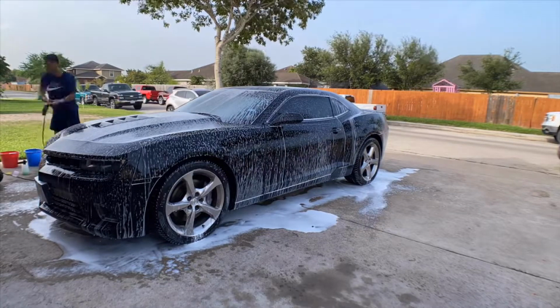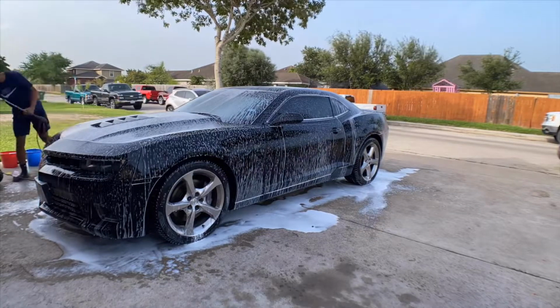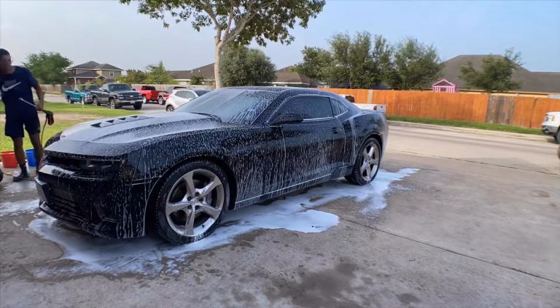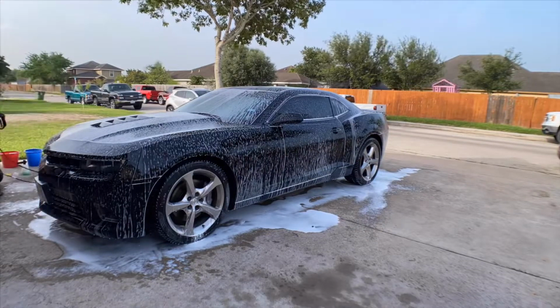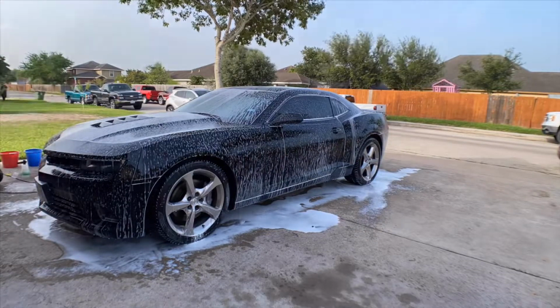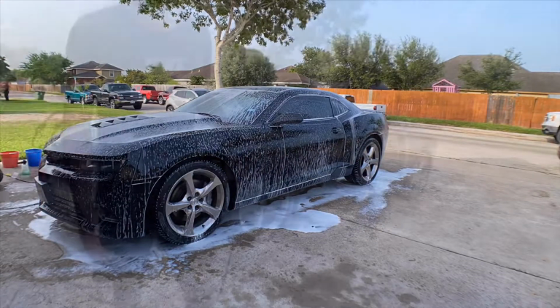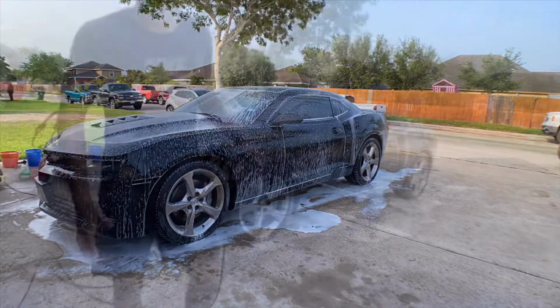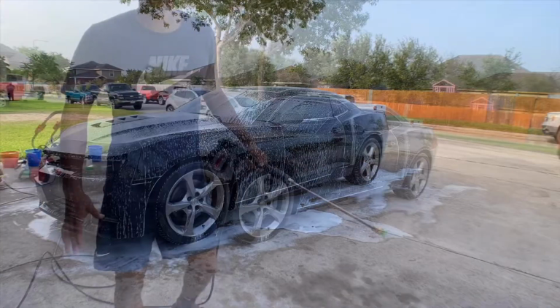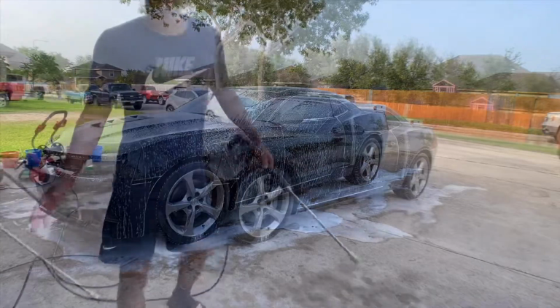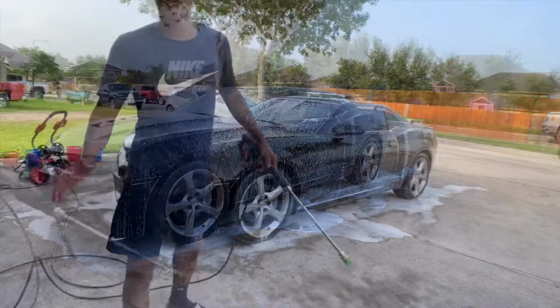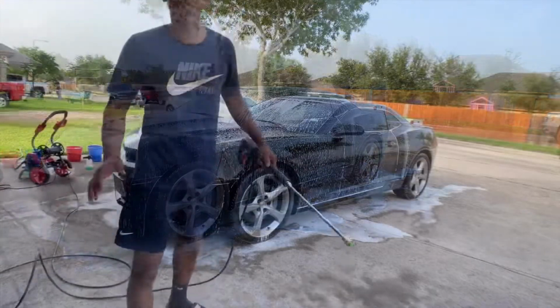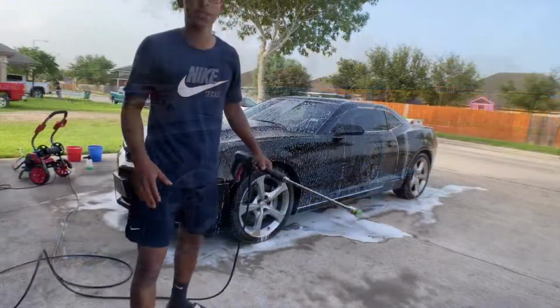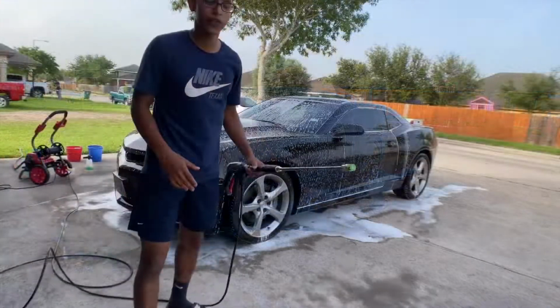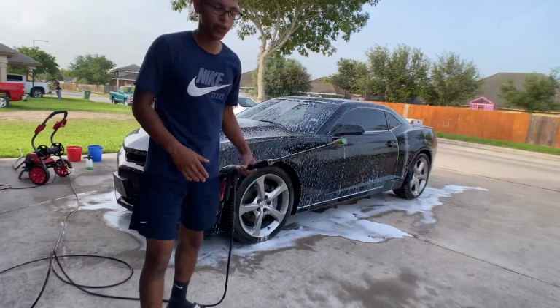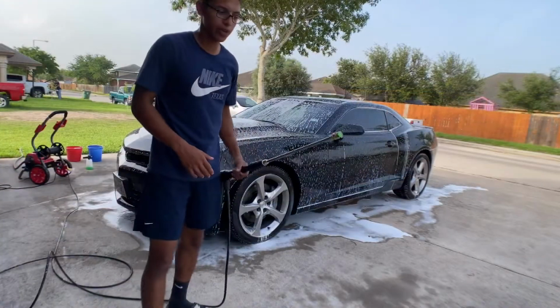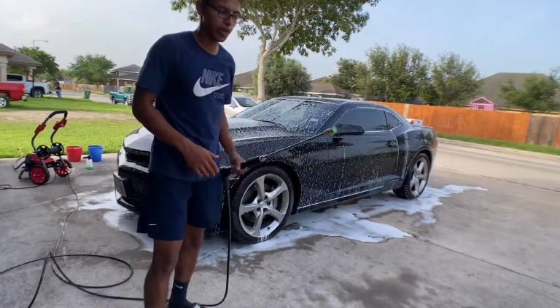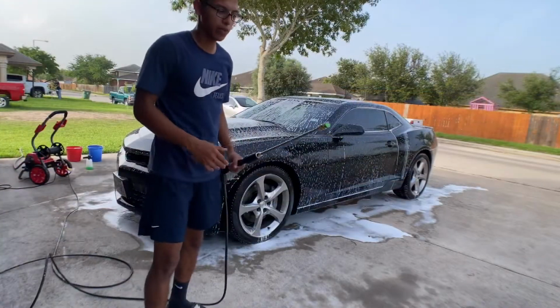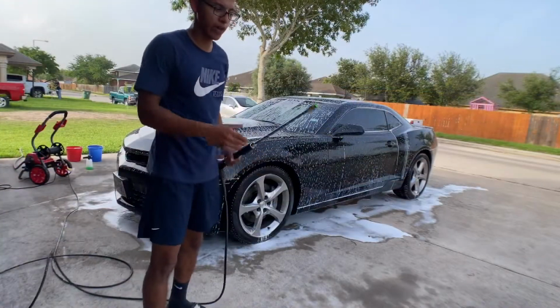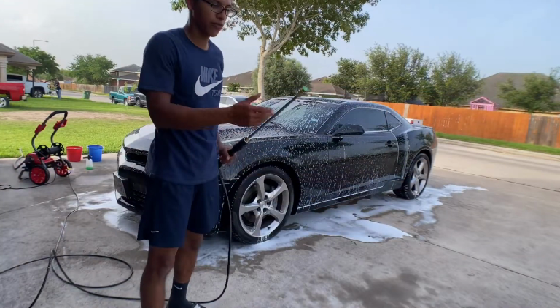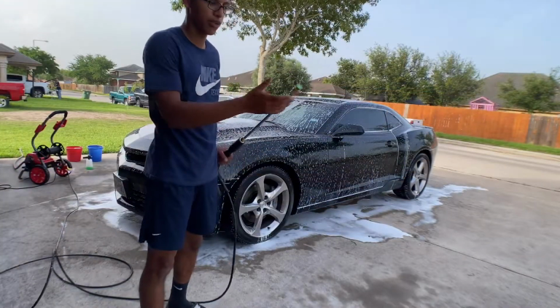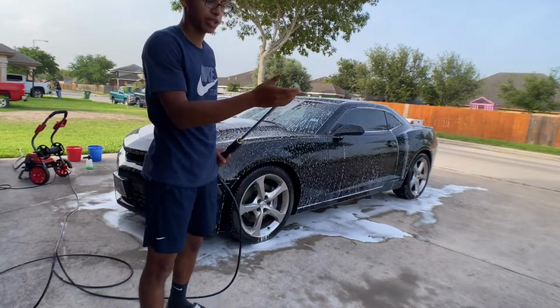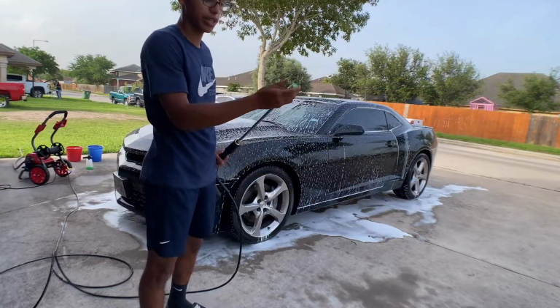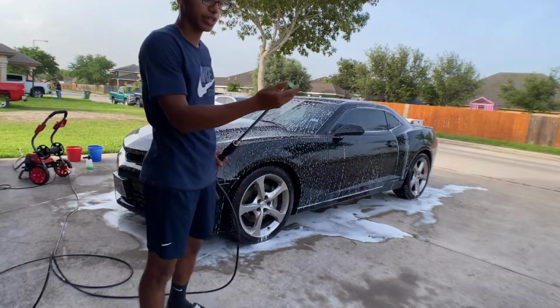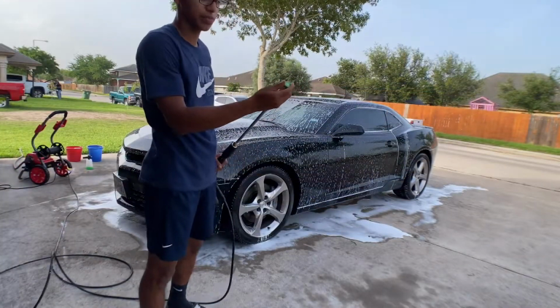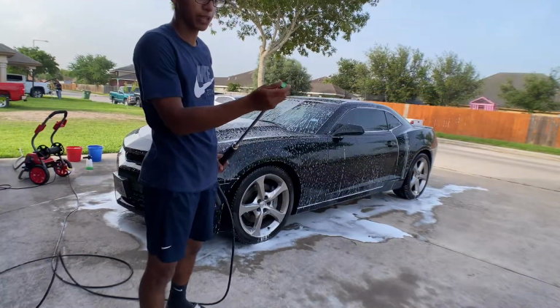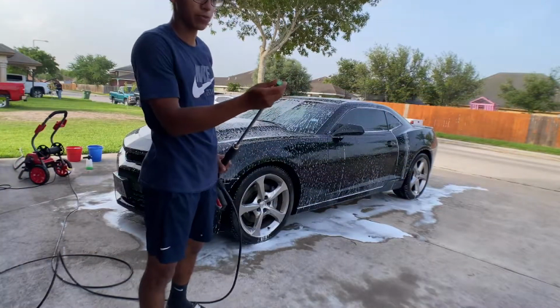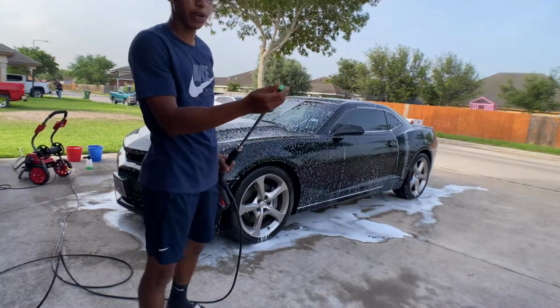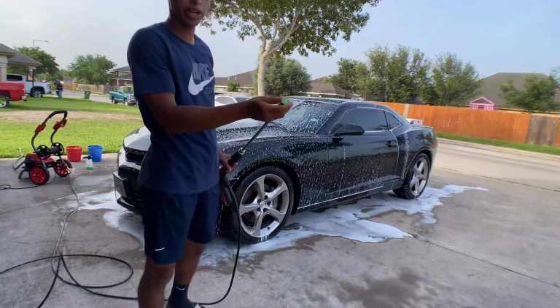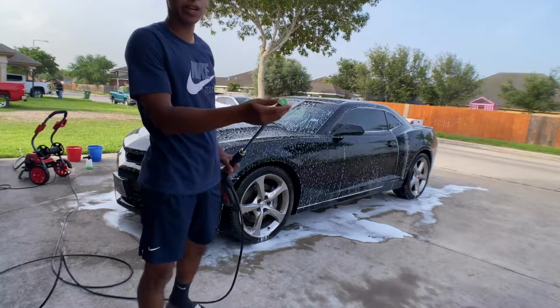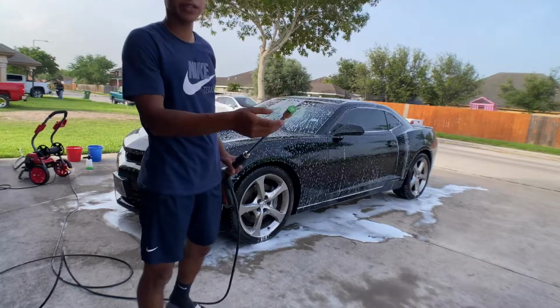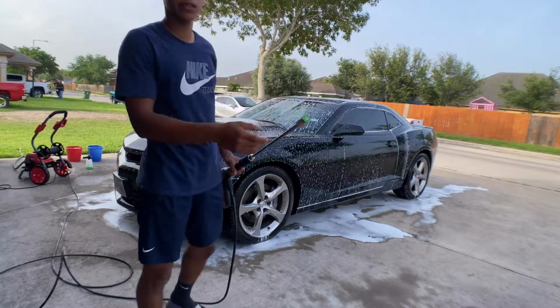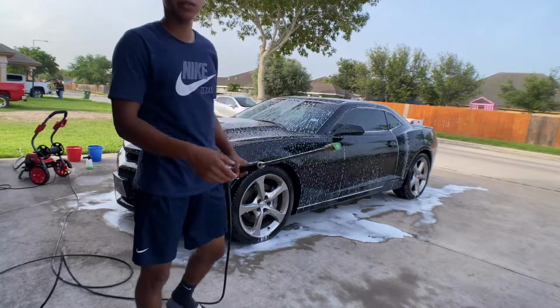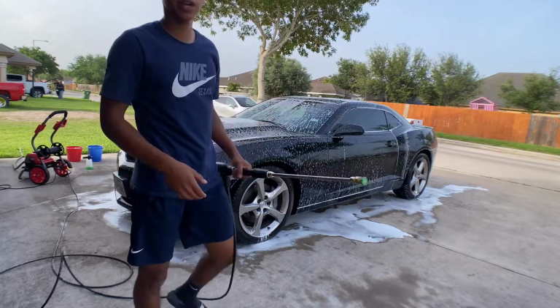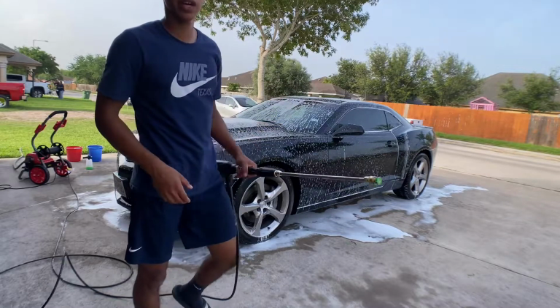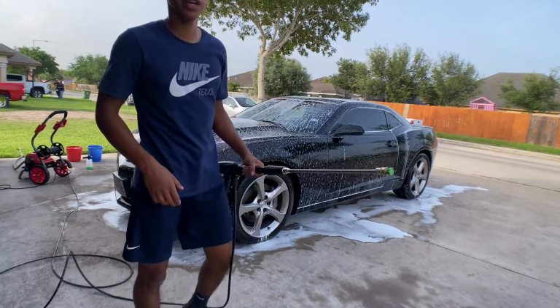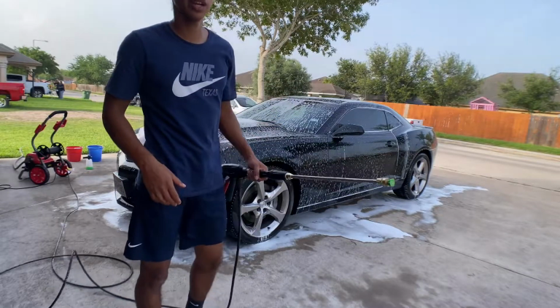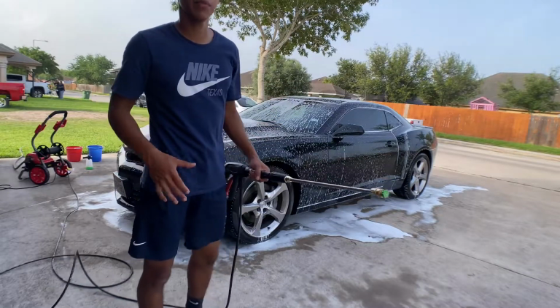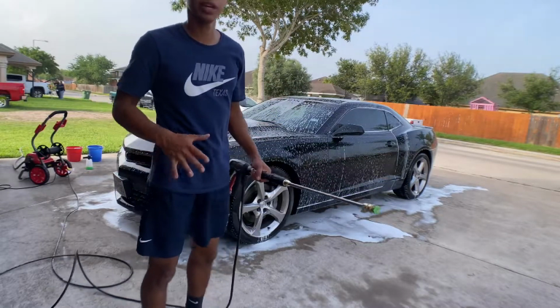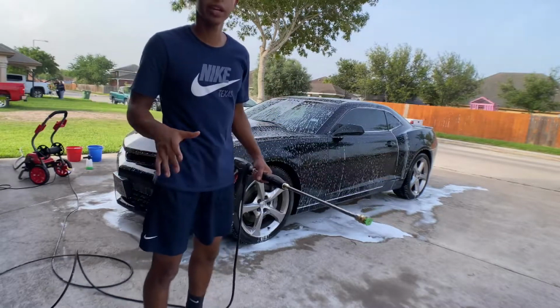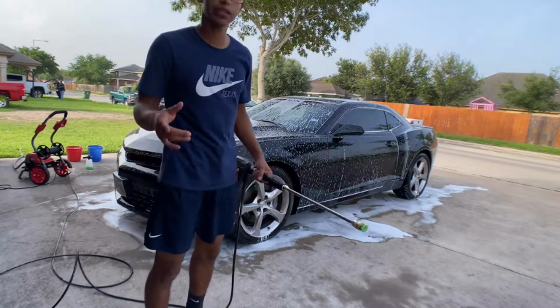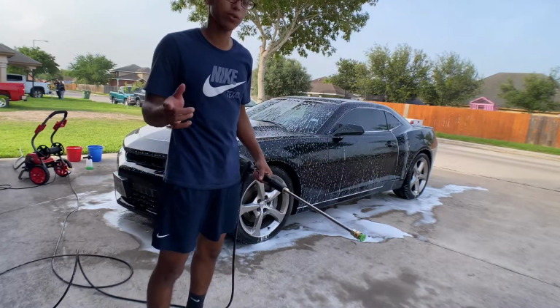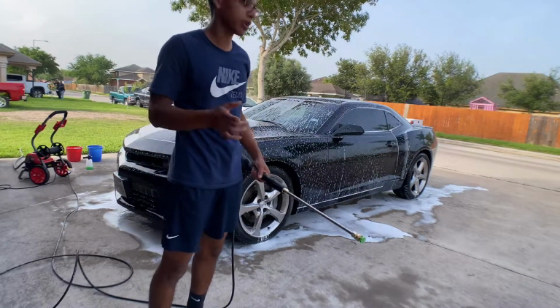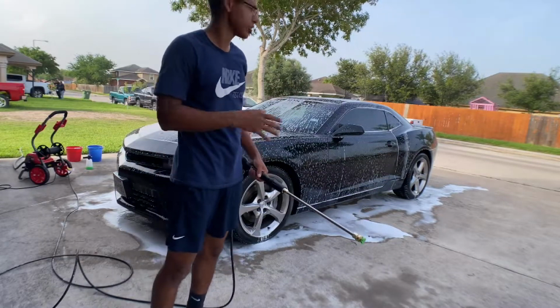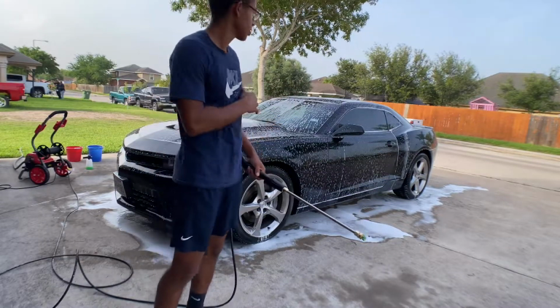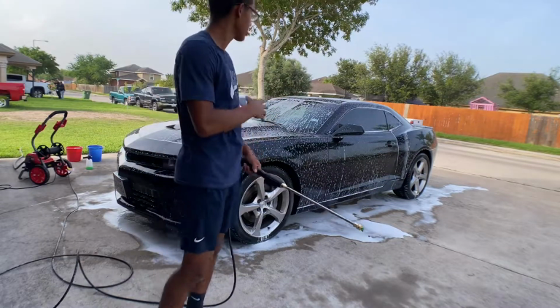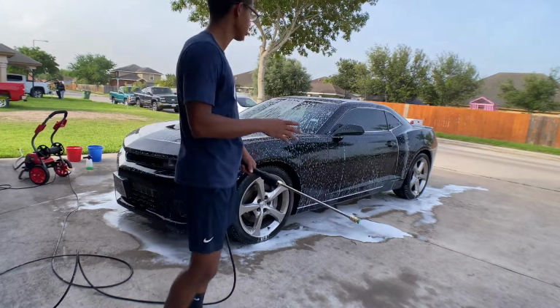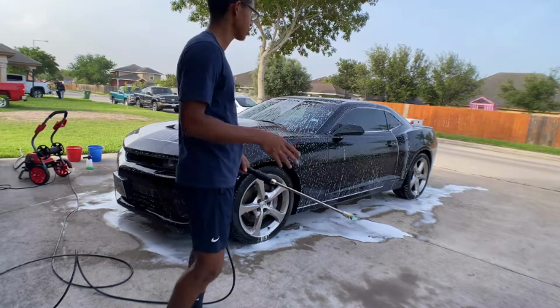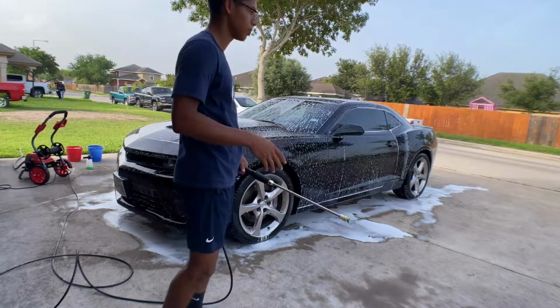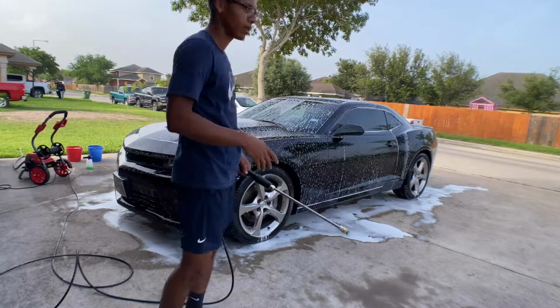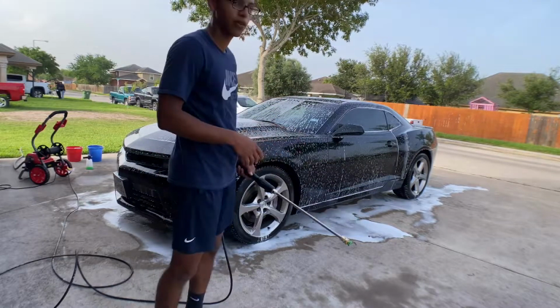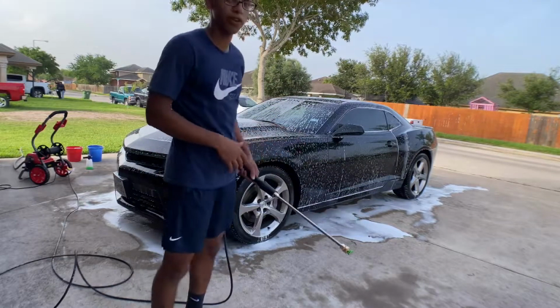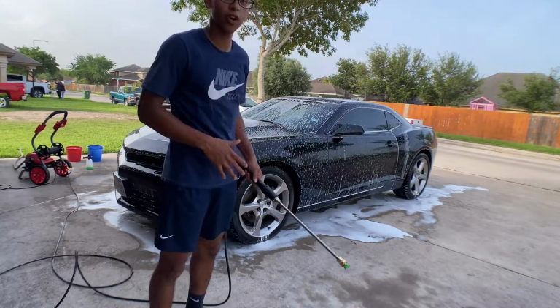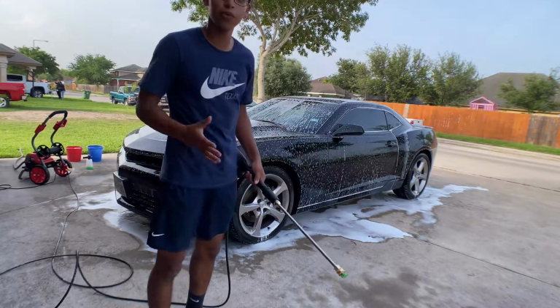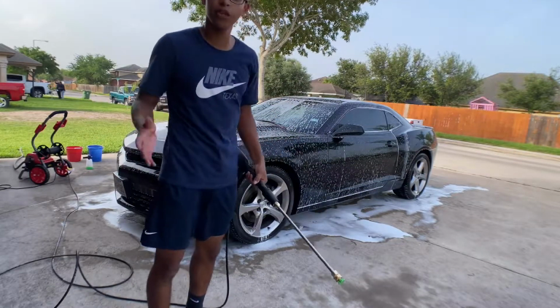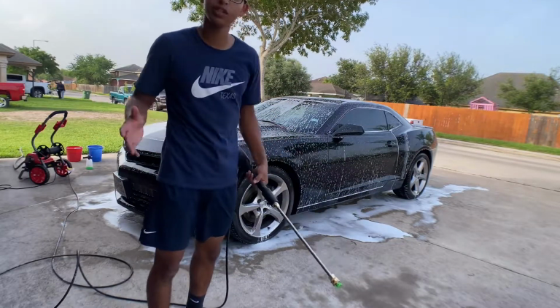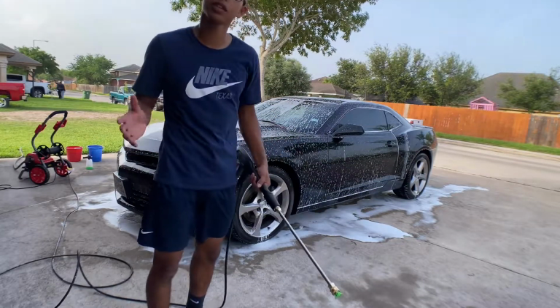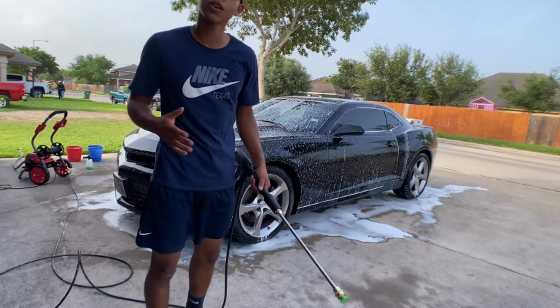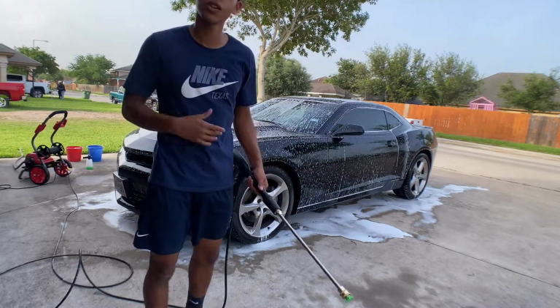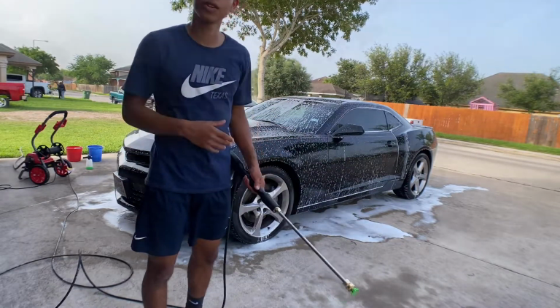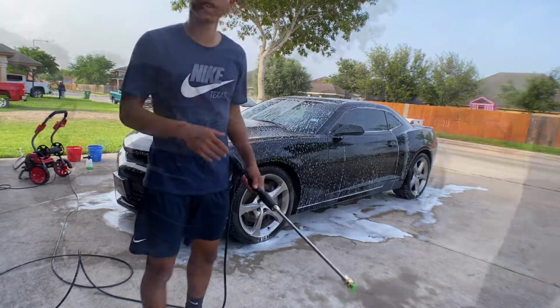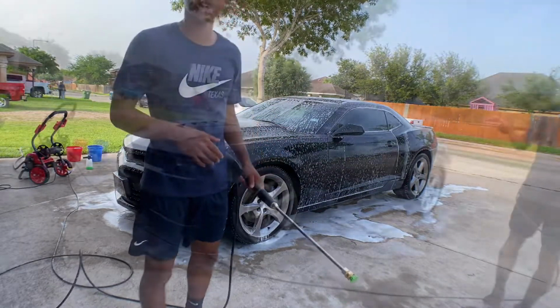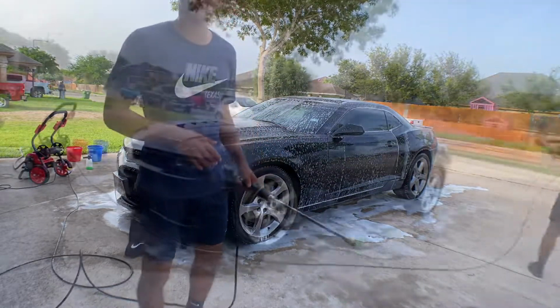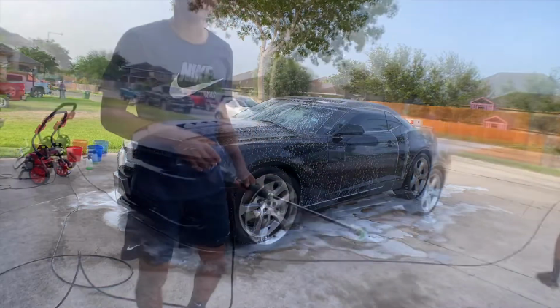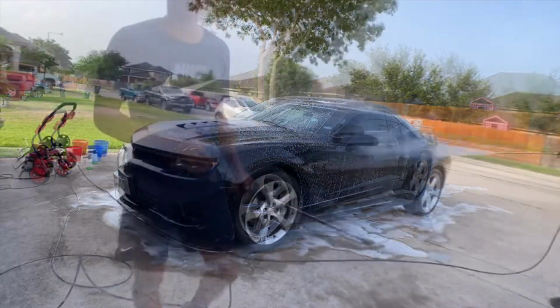With everything foamed up, I've reattached my spray nozzle and I'm gonna wash all this soap off, hopefully seeing all the dirt come right off.